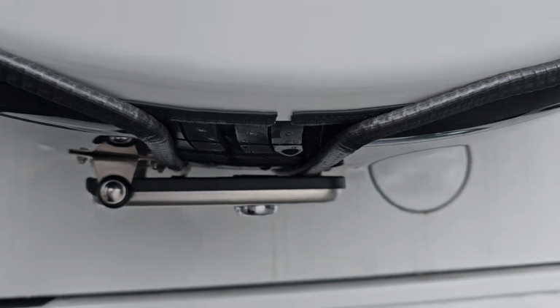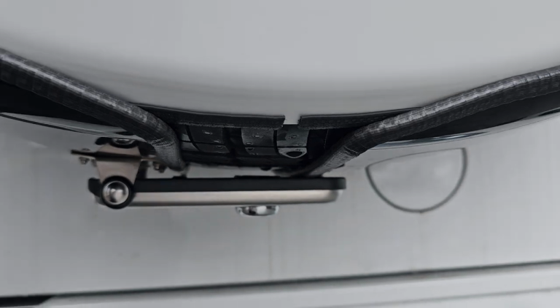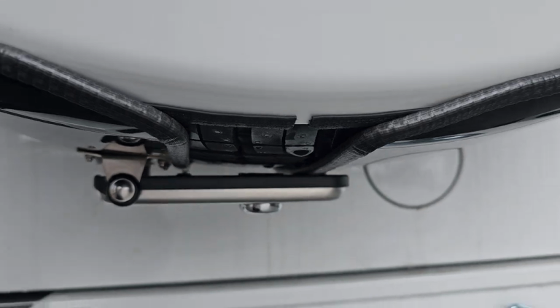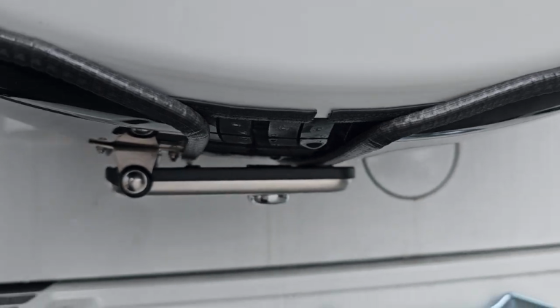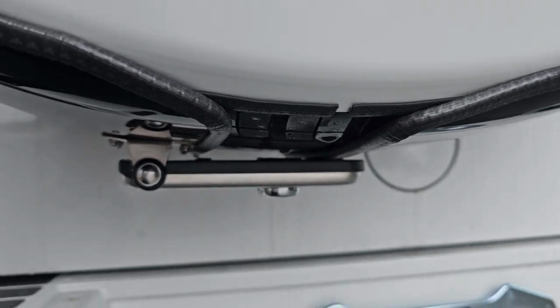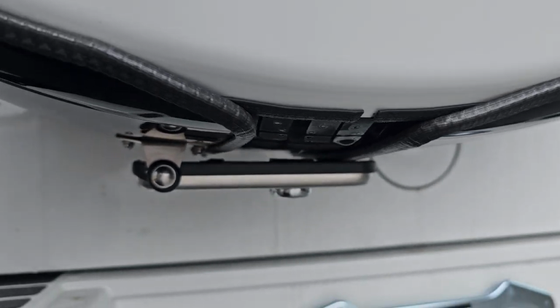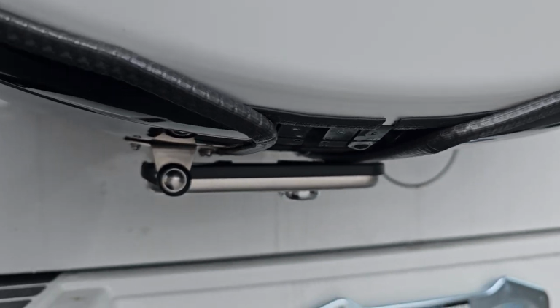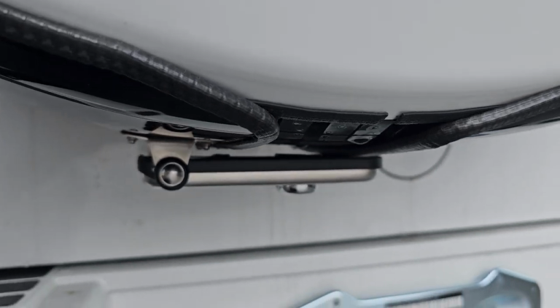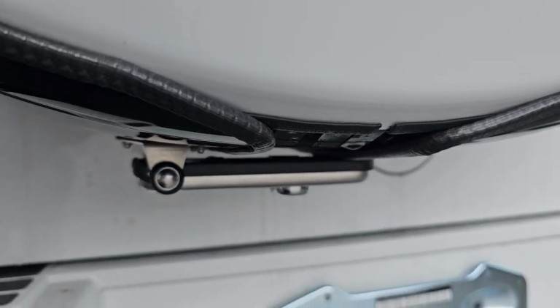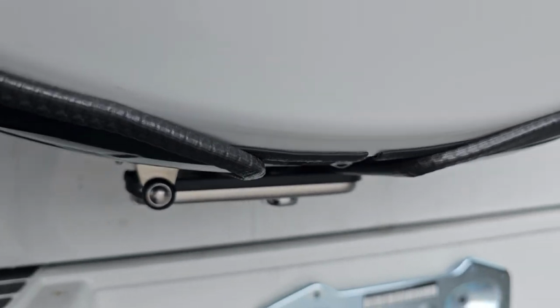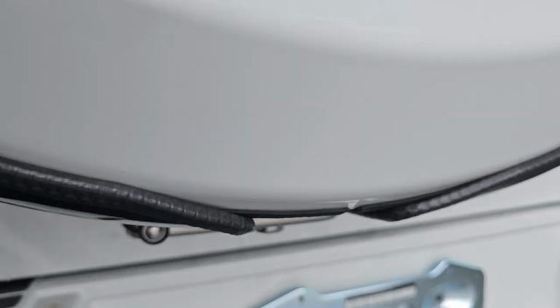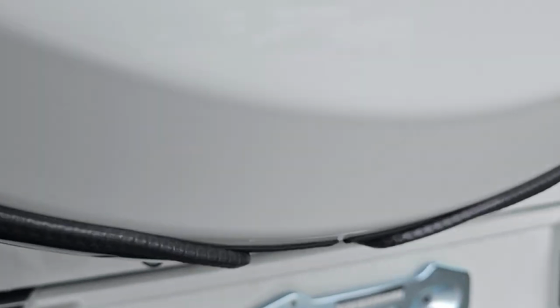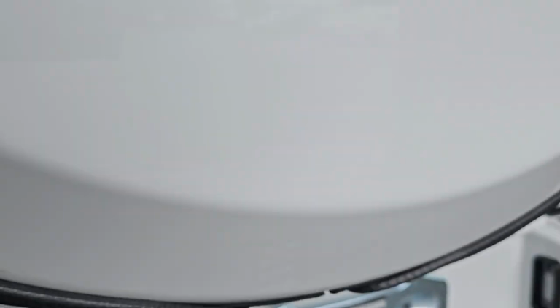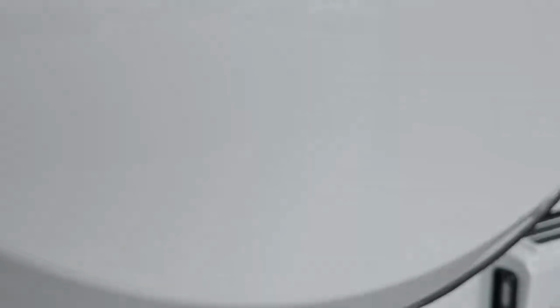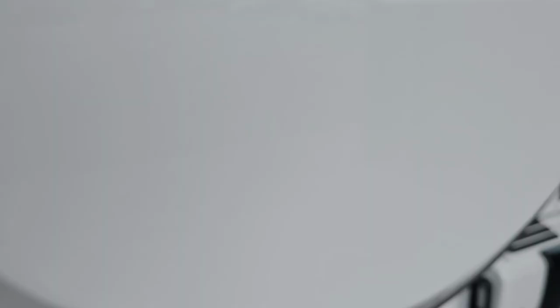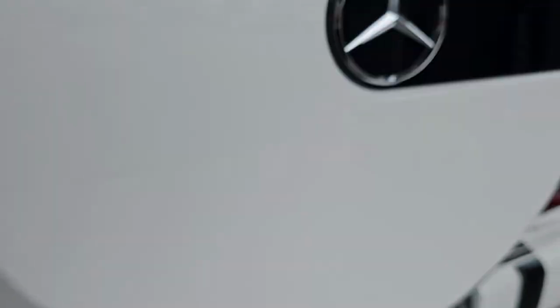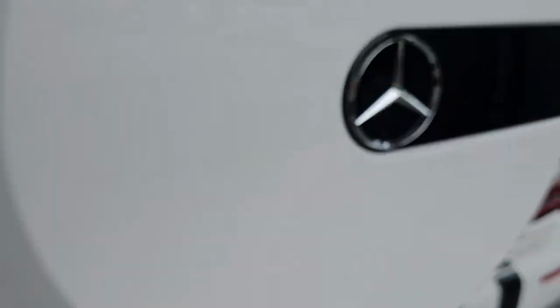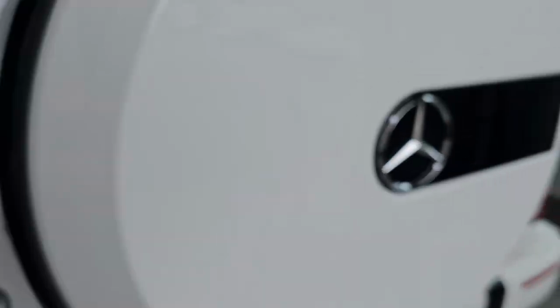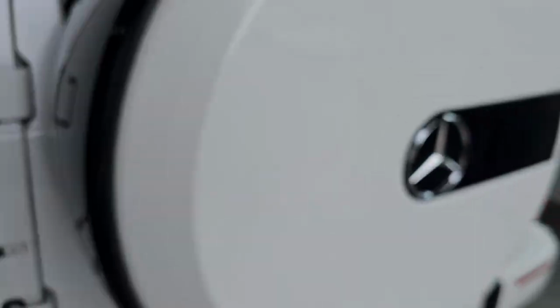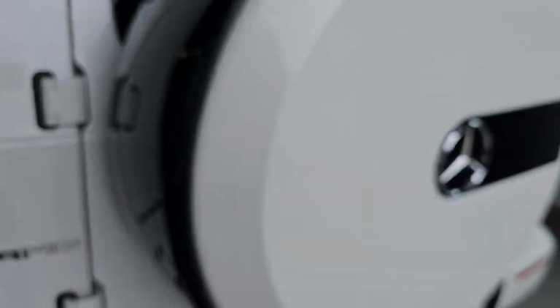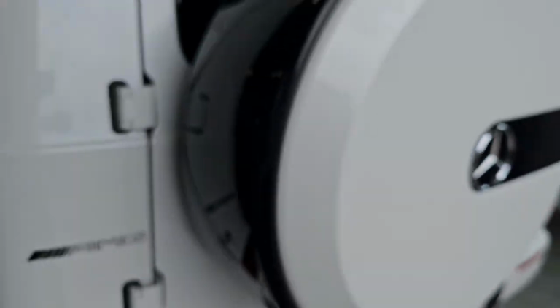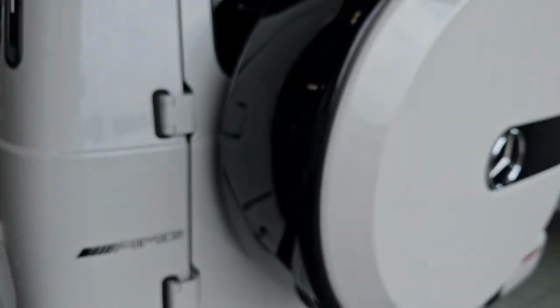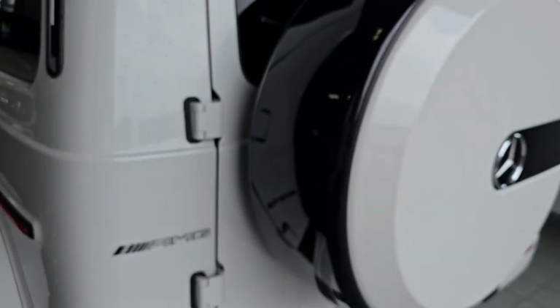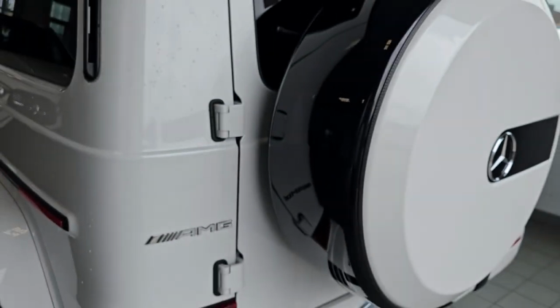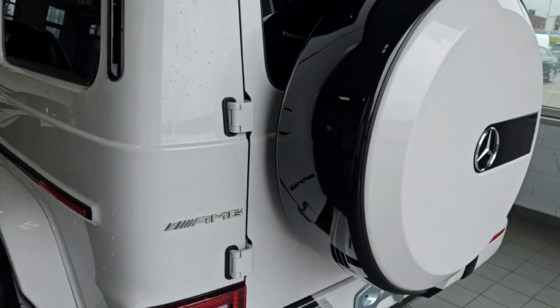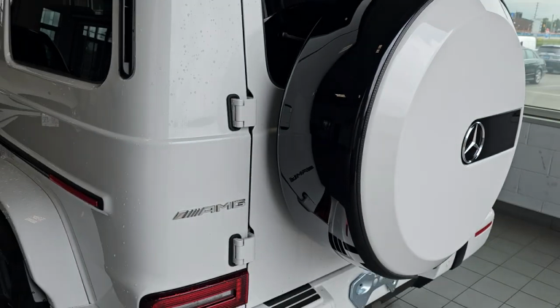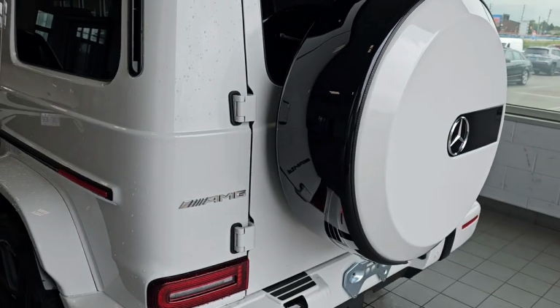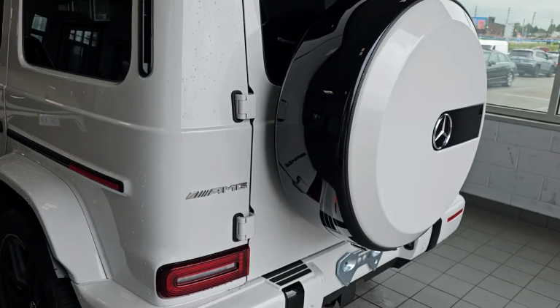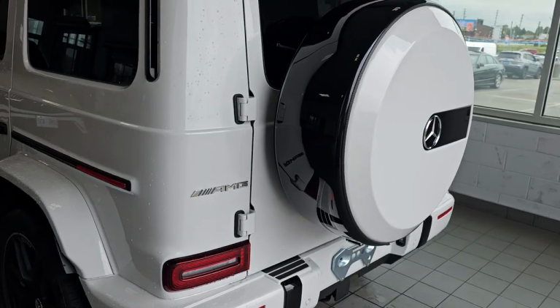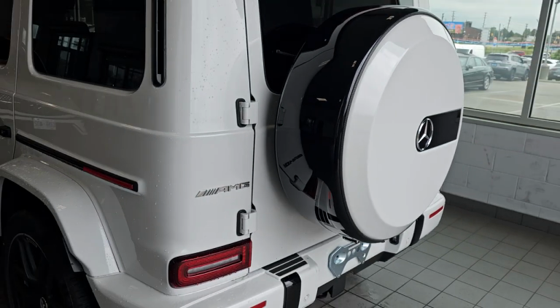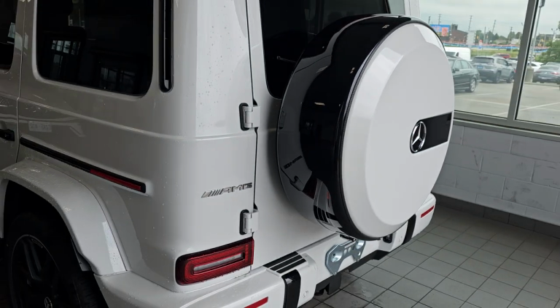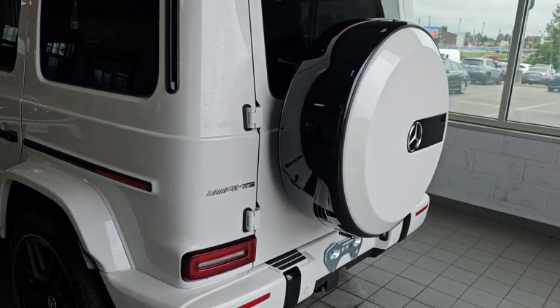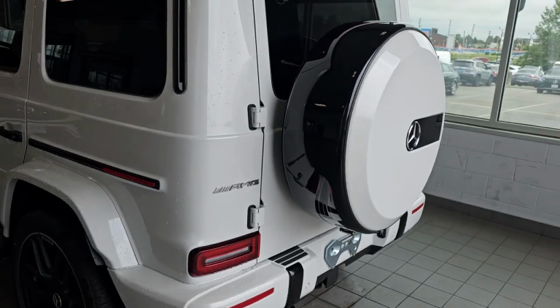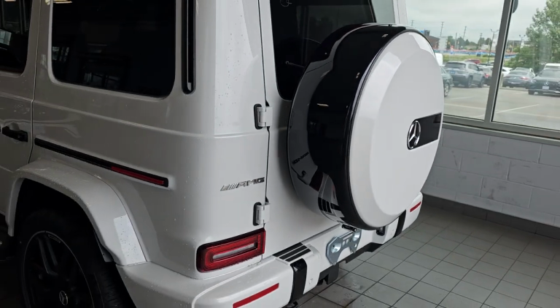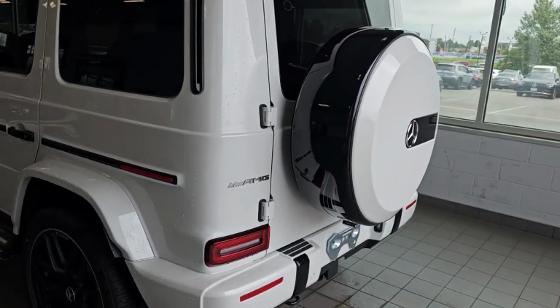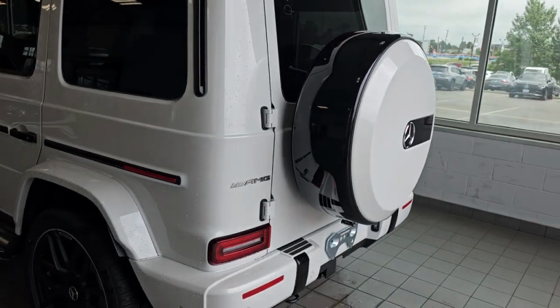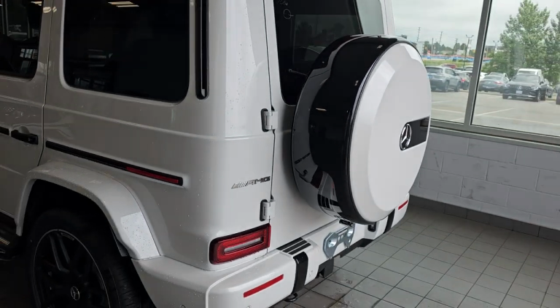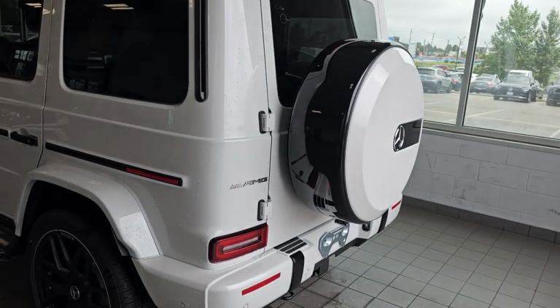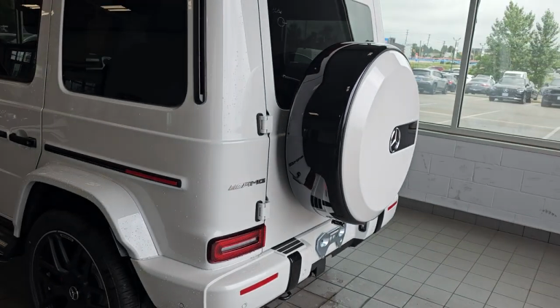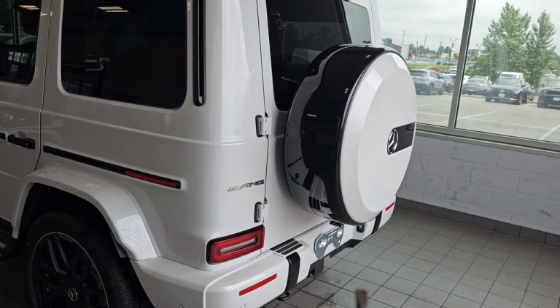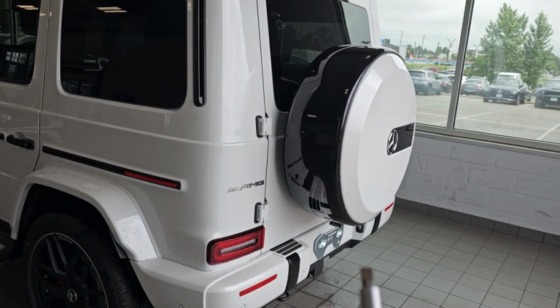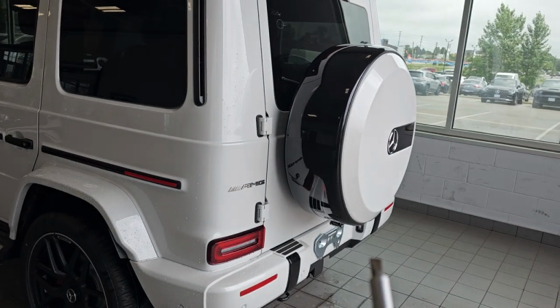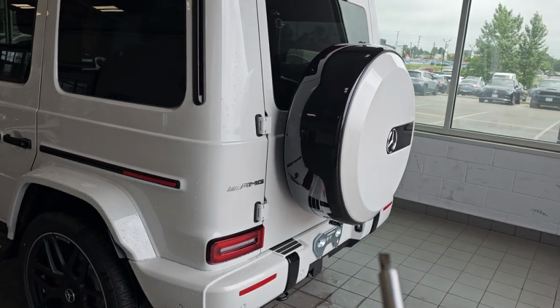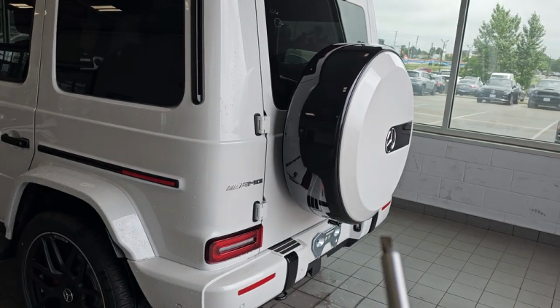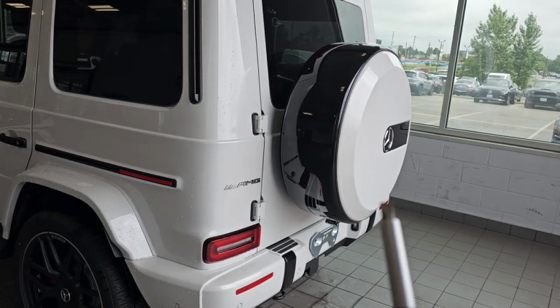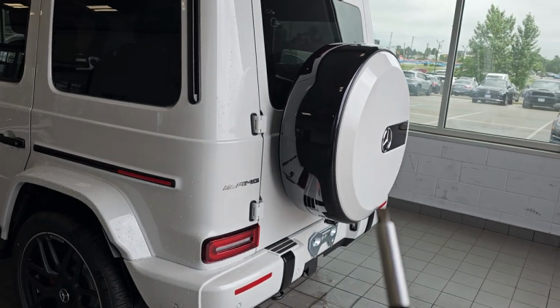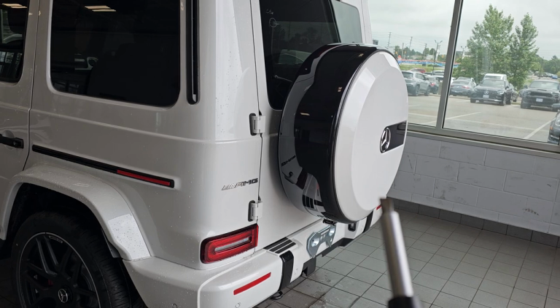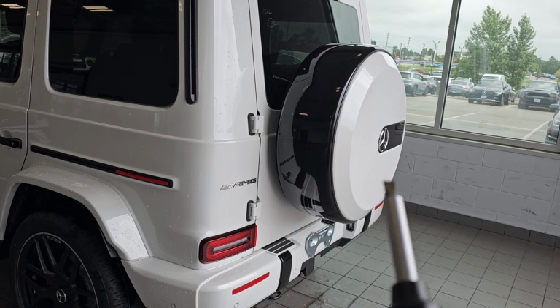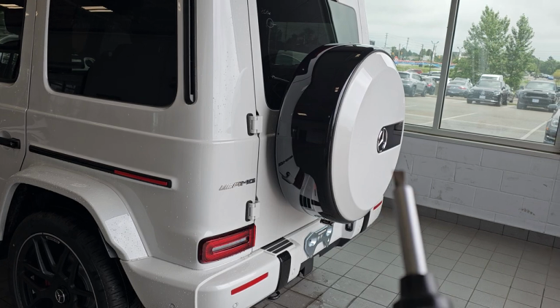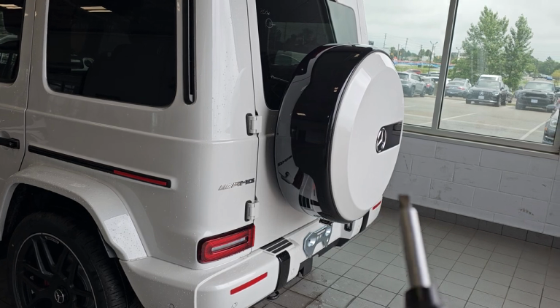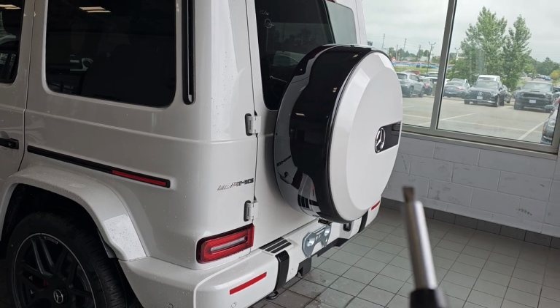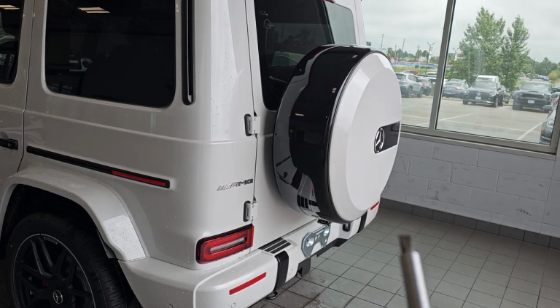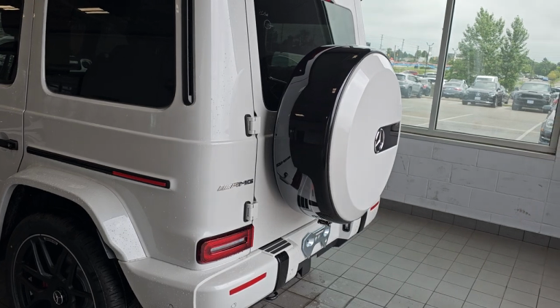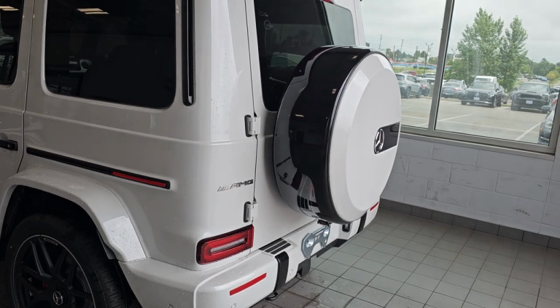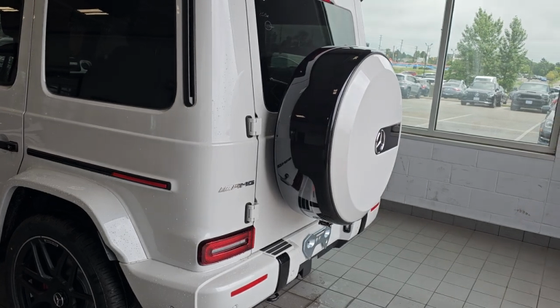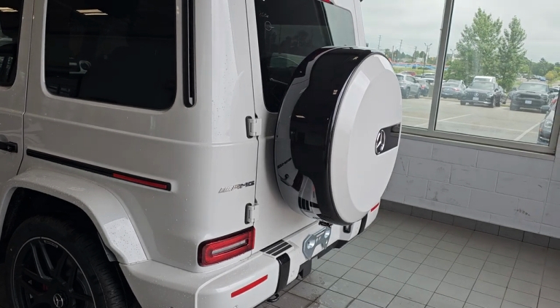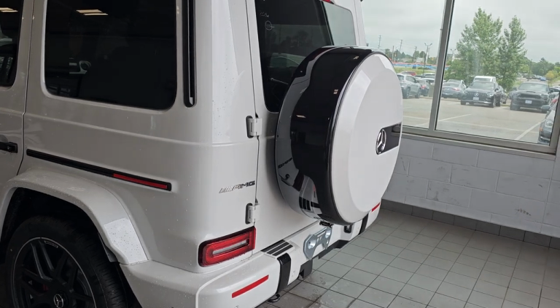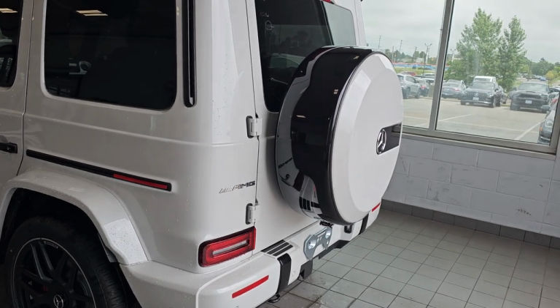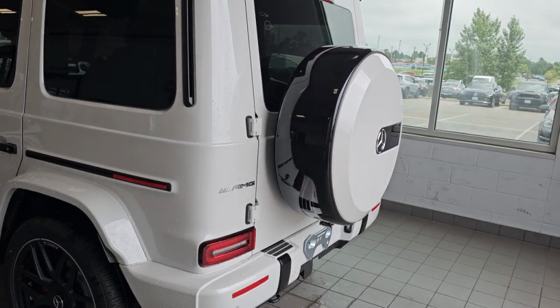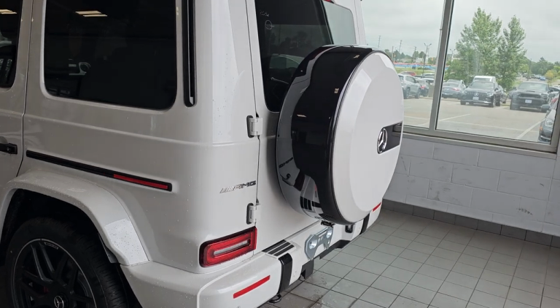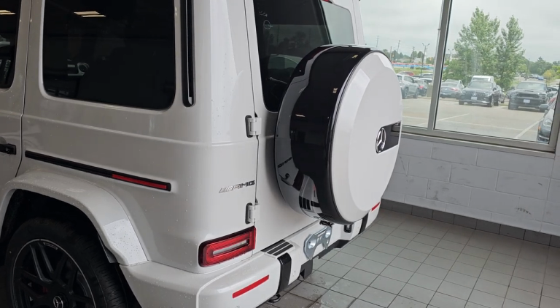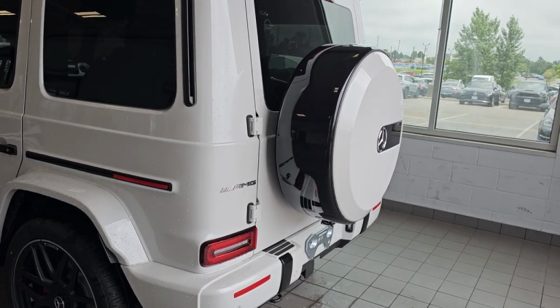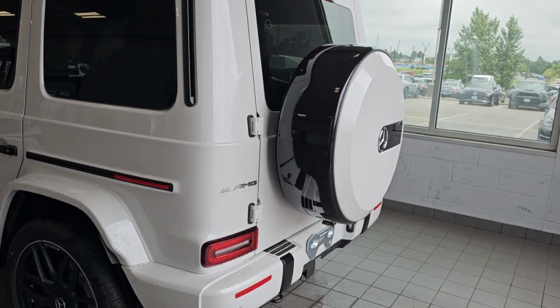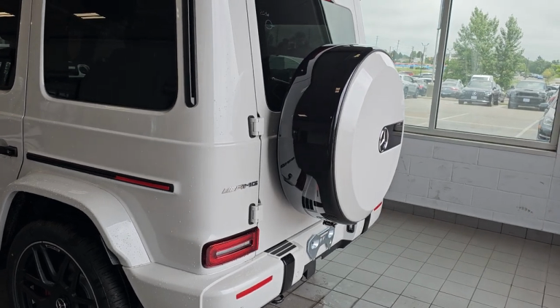That's it. Thanks for watching. And that's how you can change the spare tire on your G-Wagon.